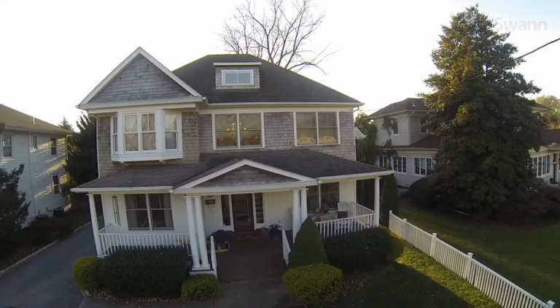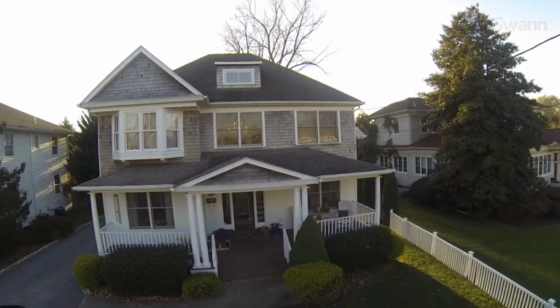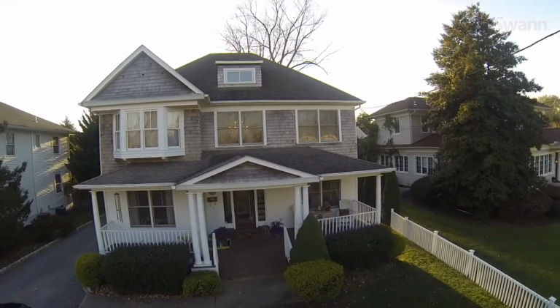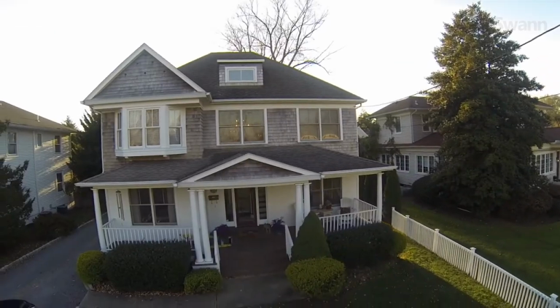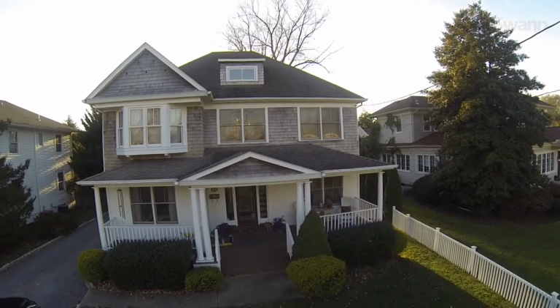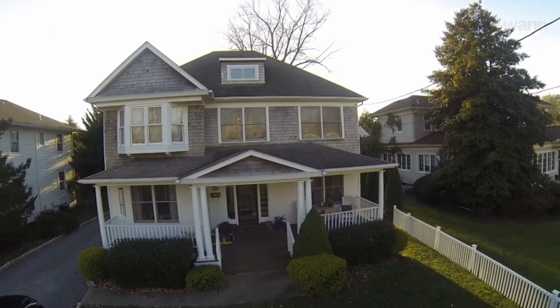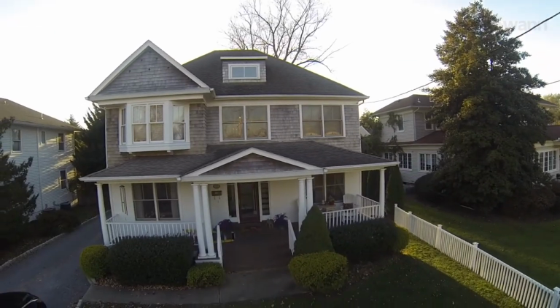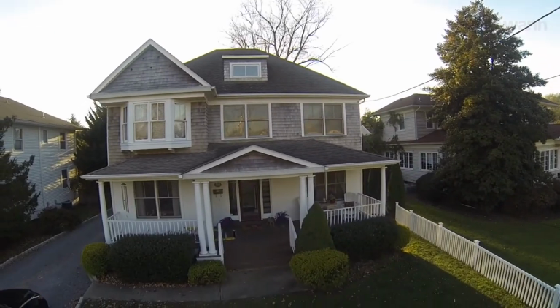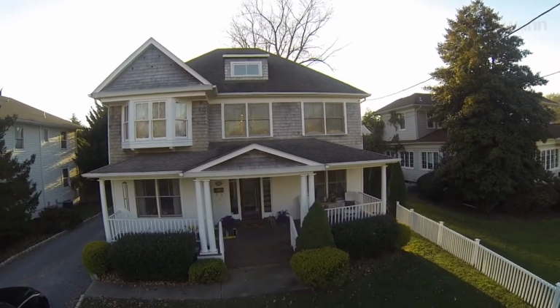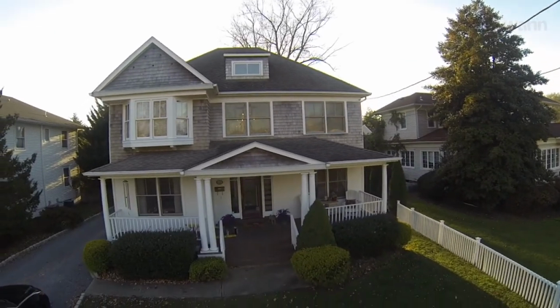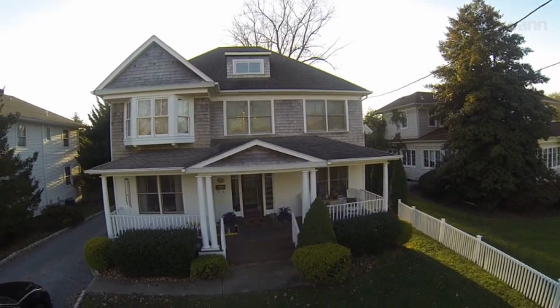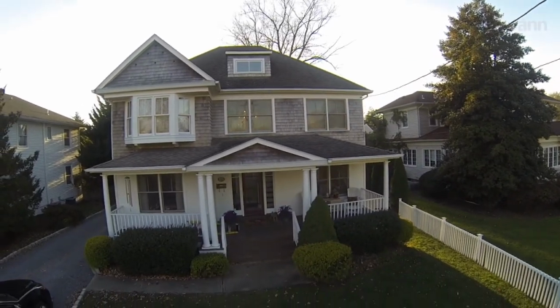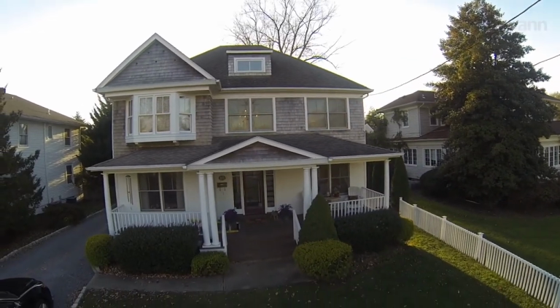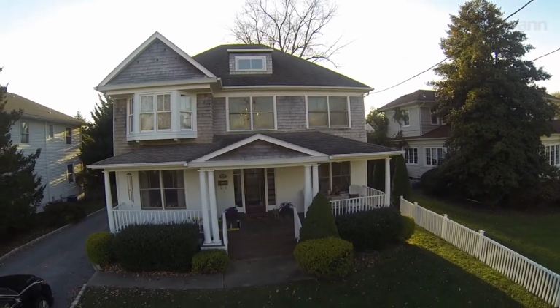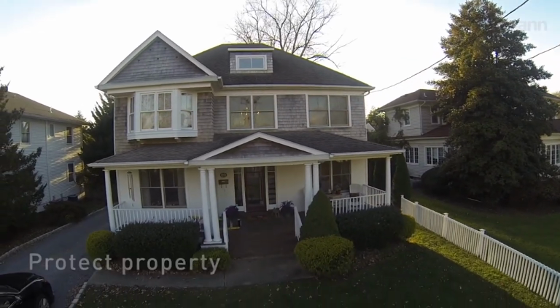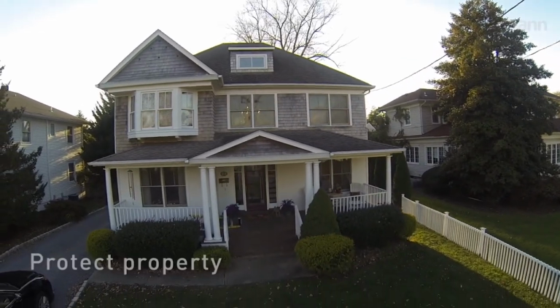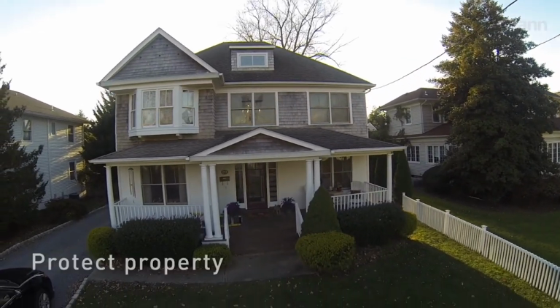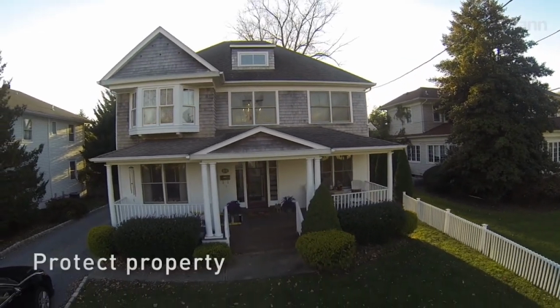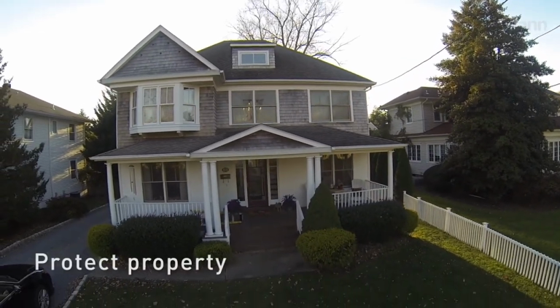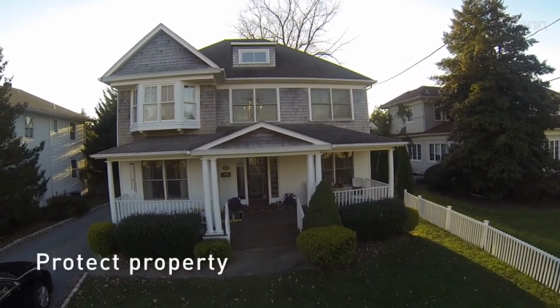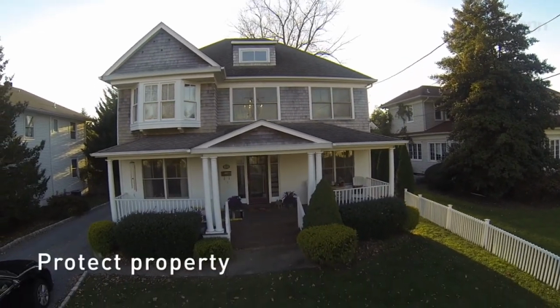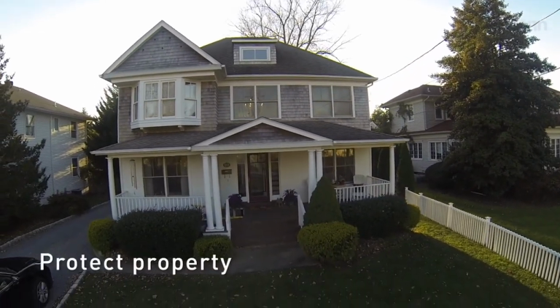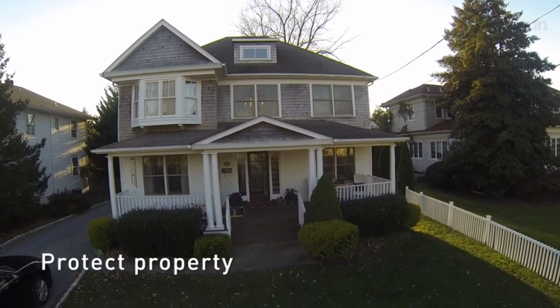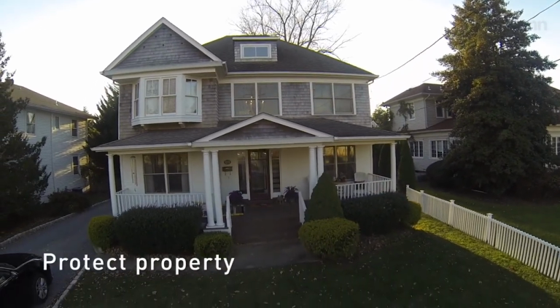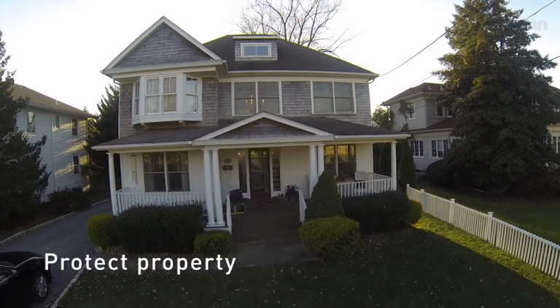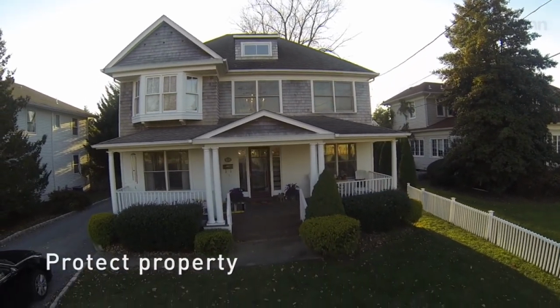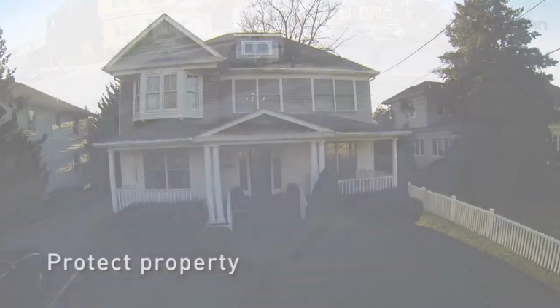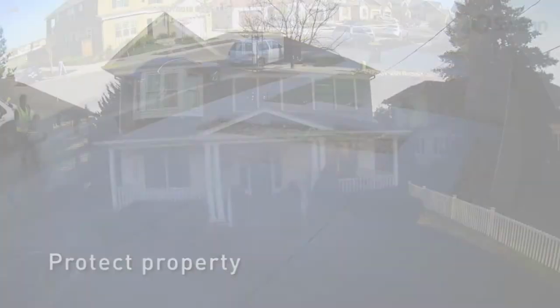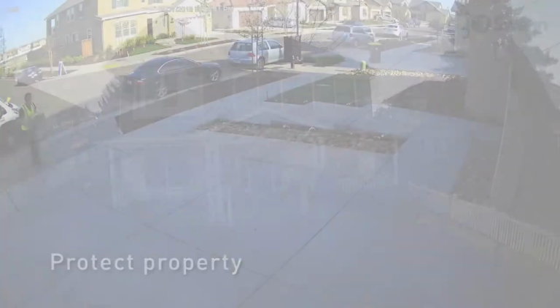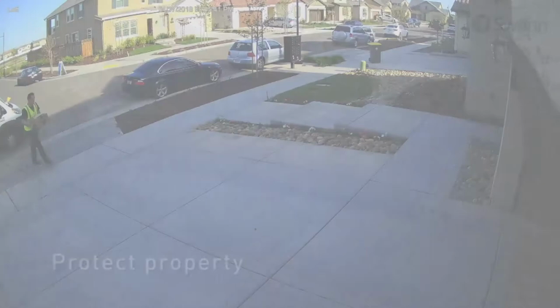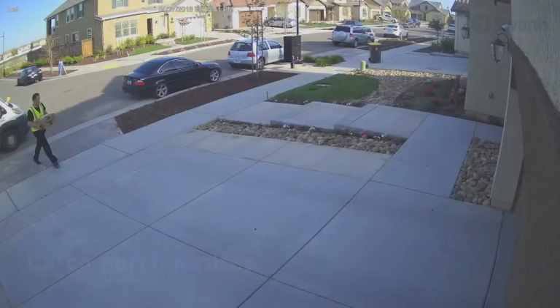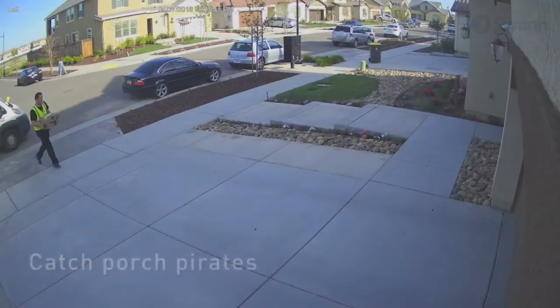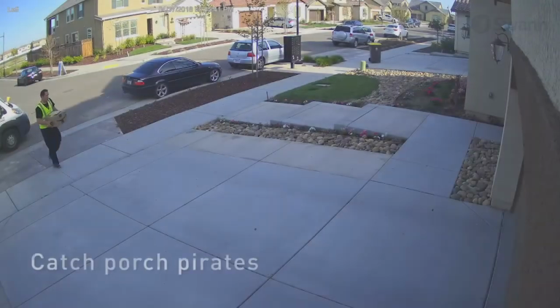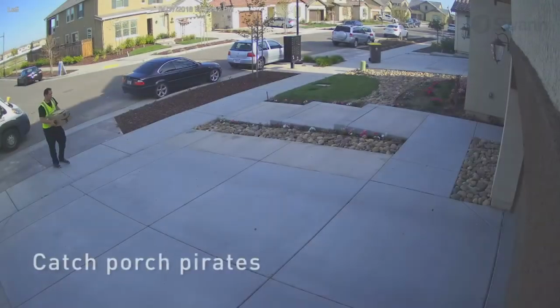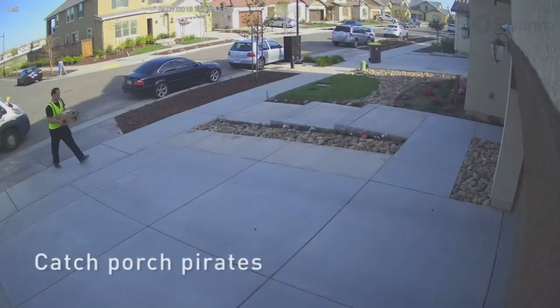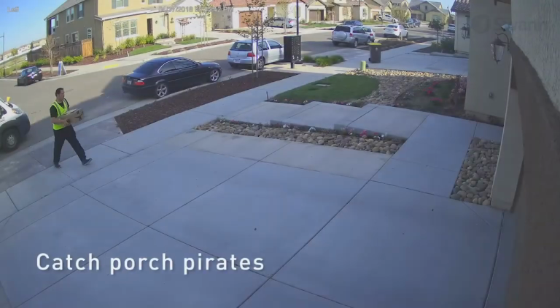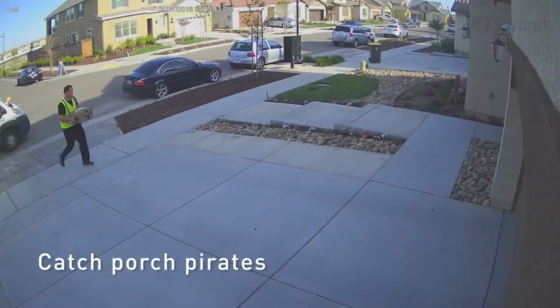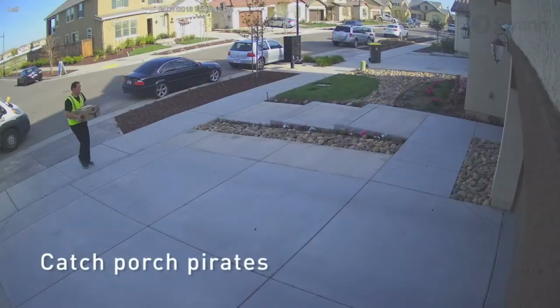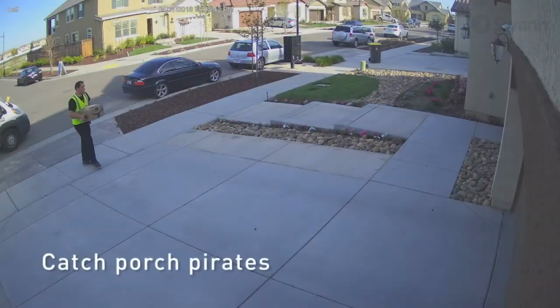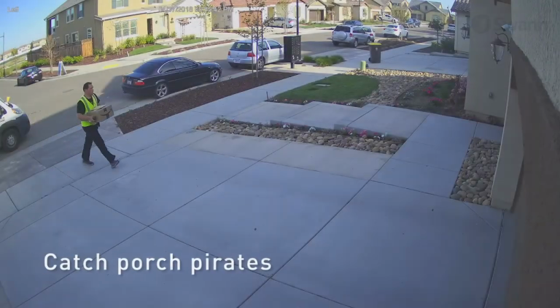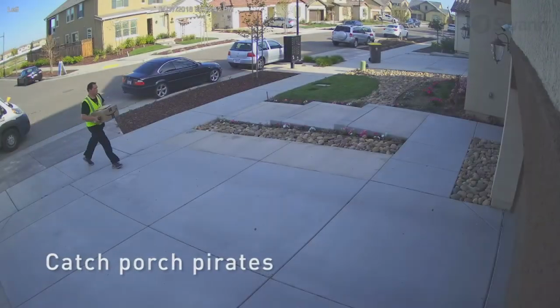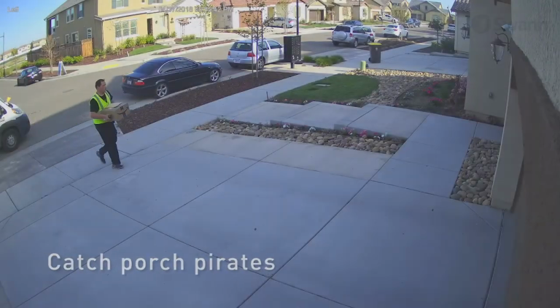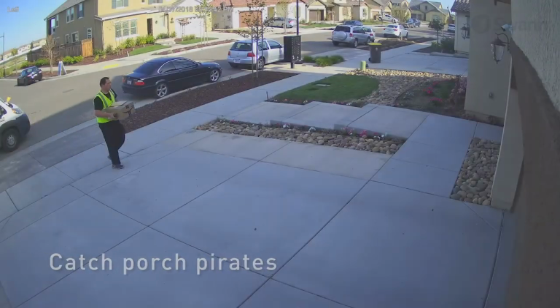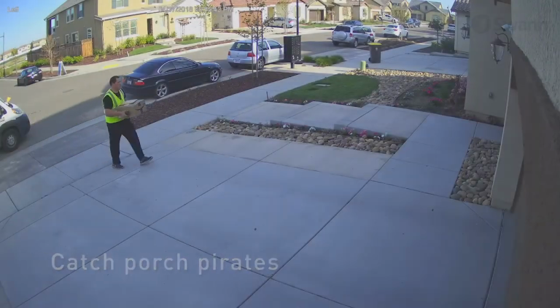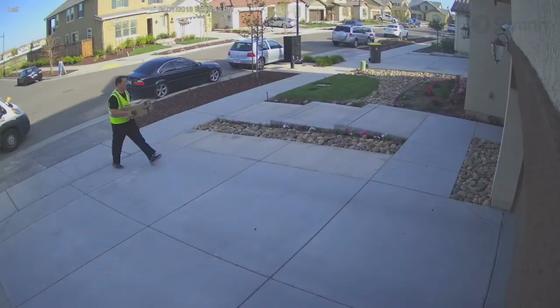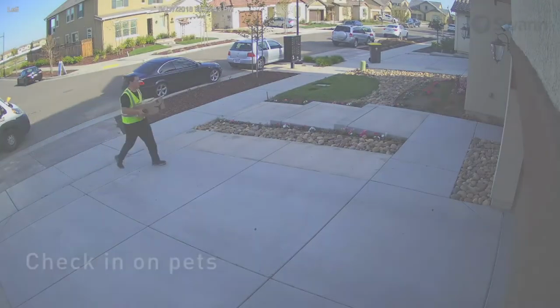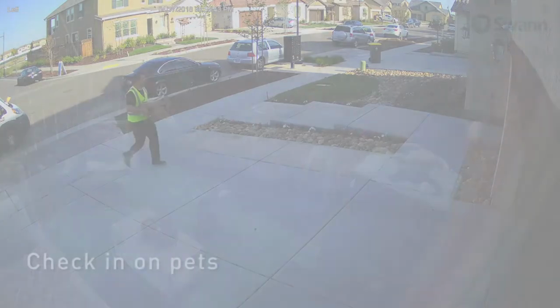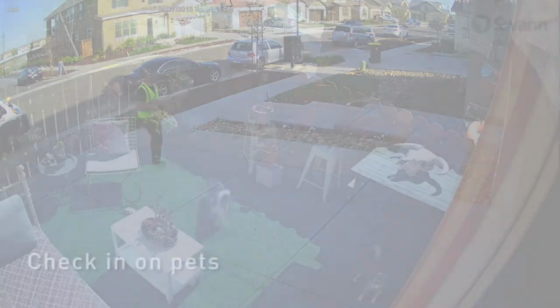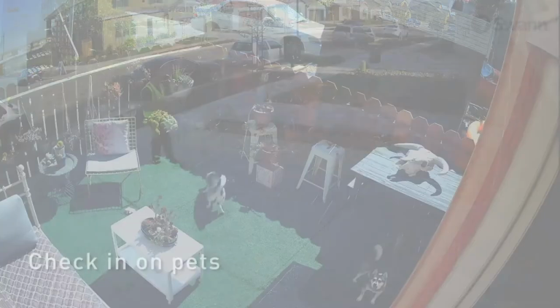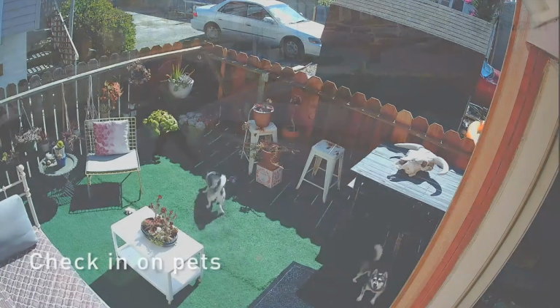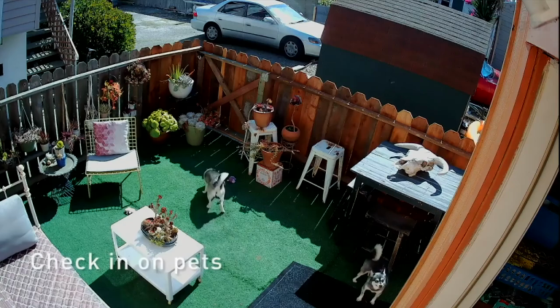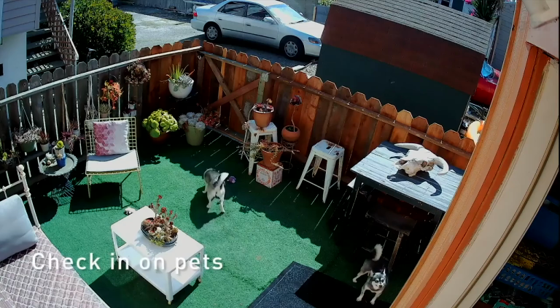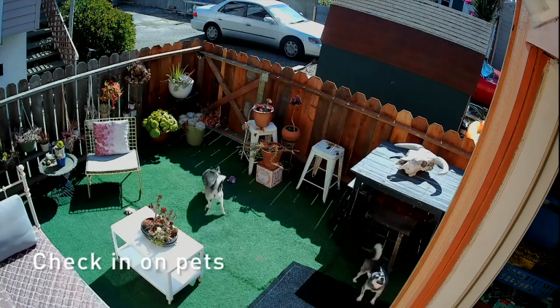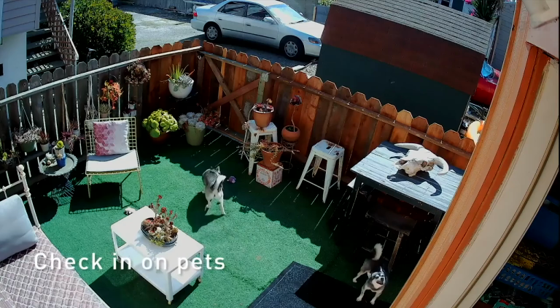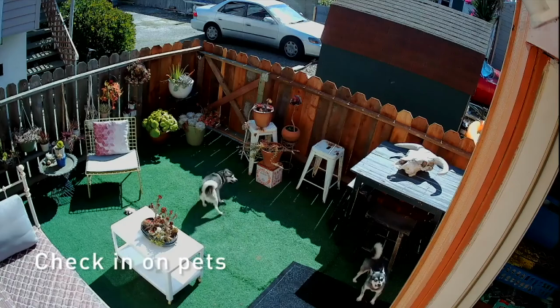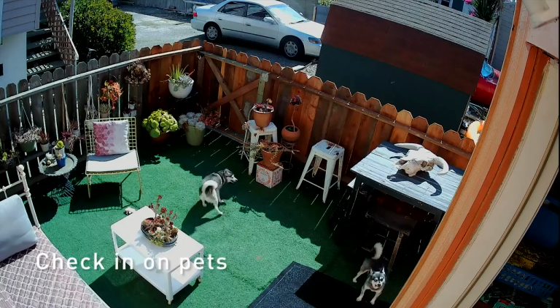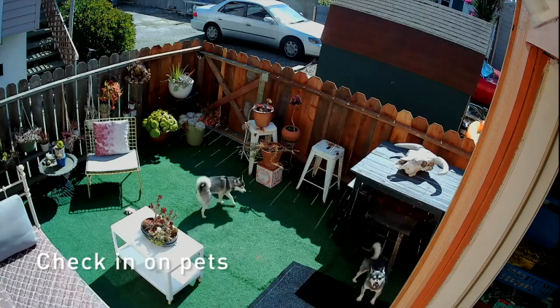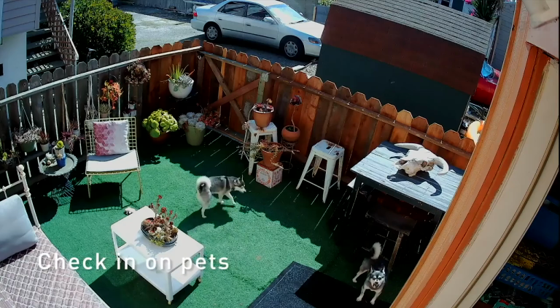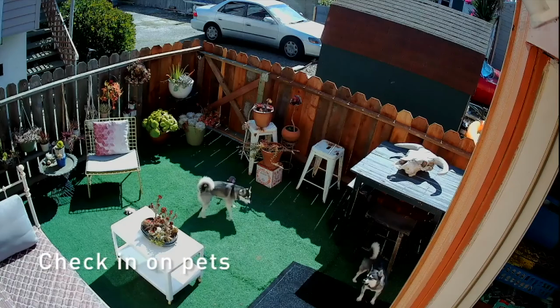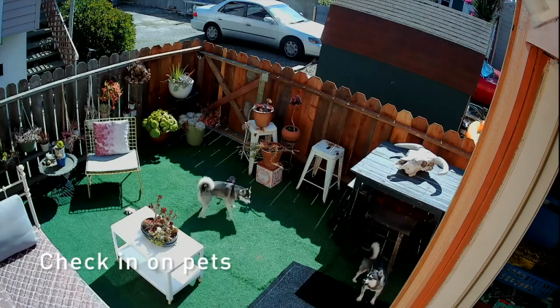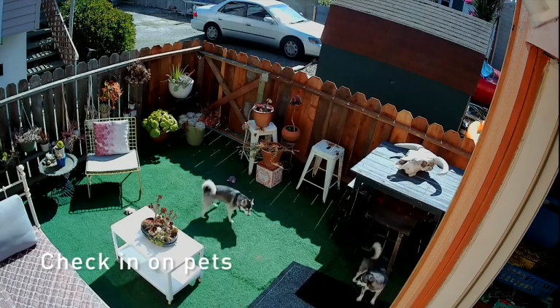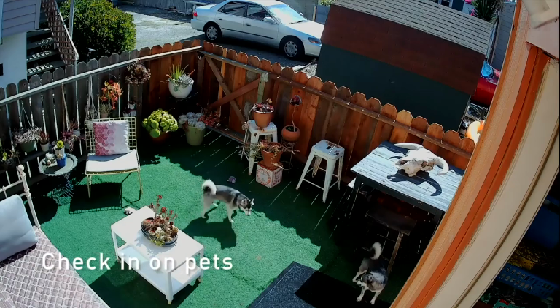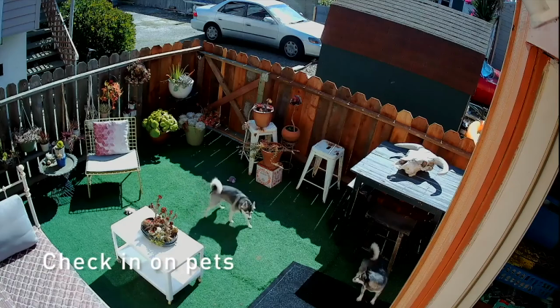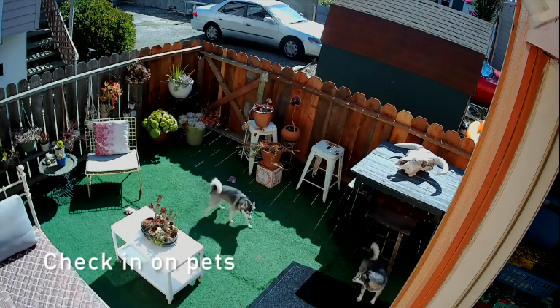Safeguard loved ones, protect property, see if a package has been delivered, and make sure your pets and loved ones are all okay.